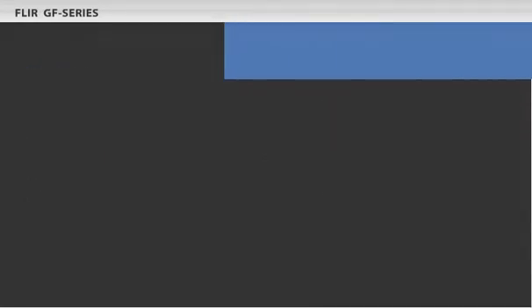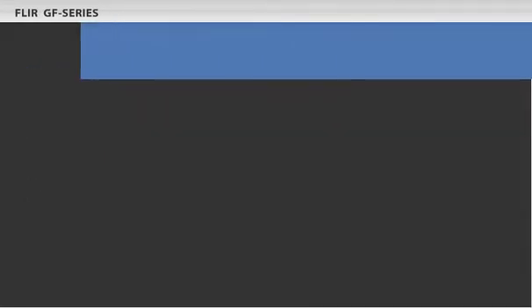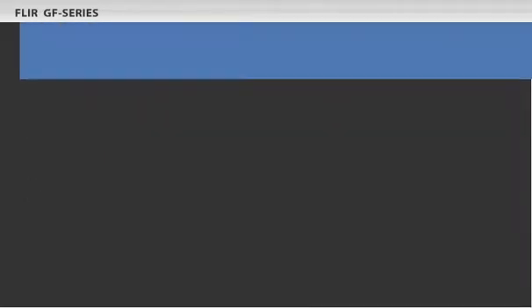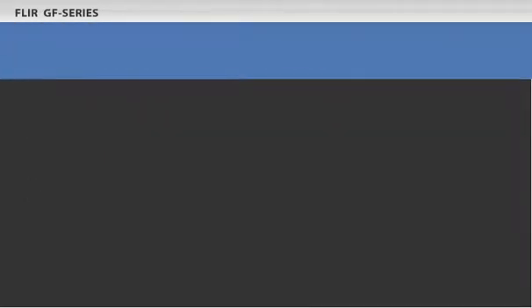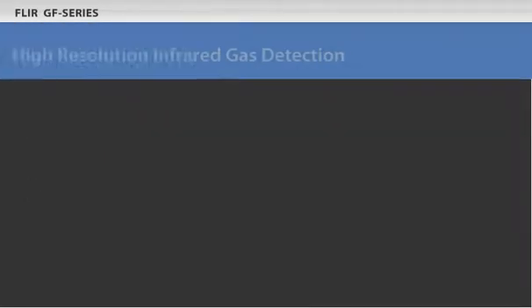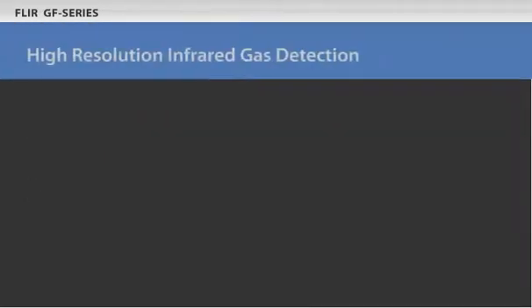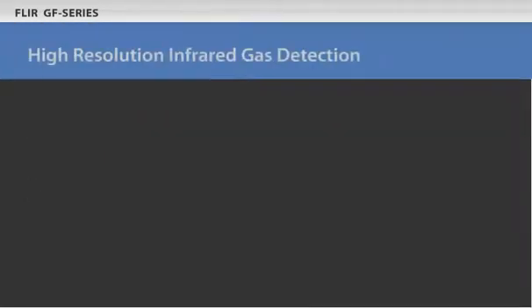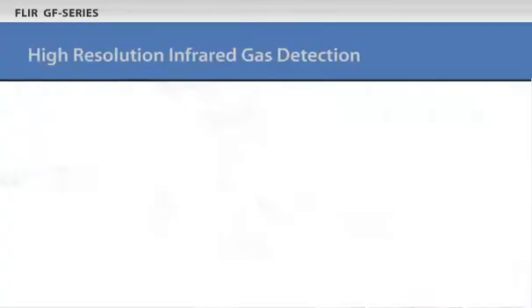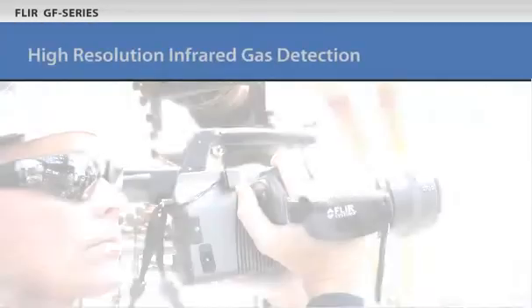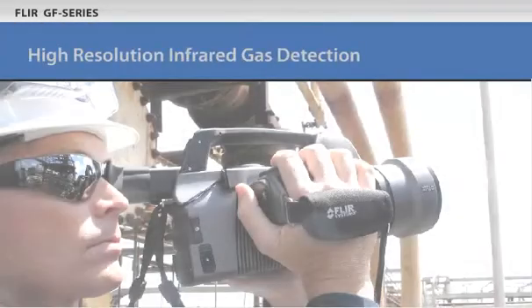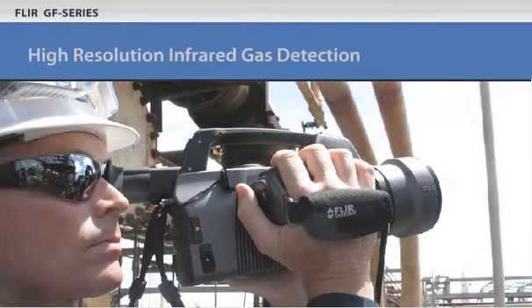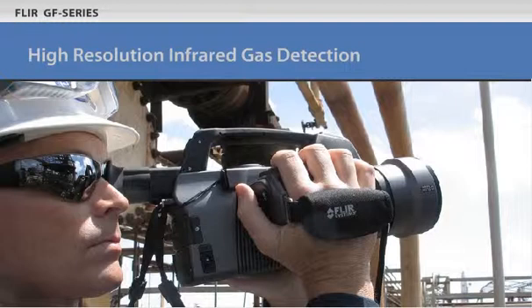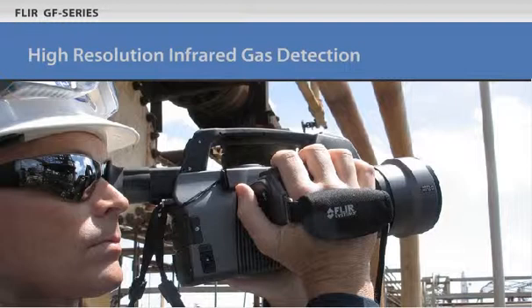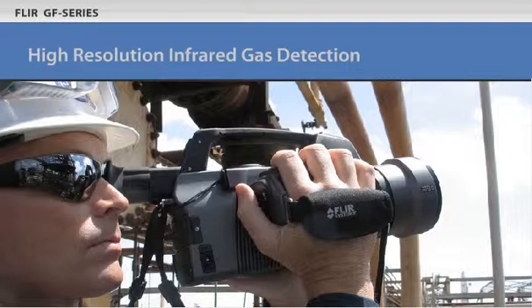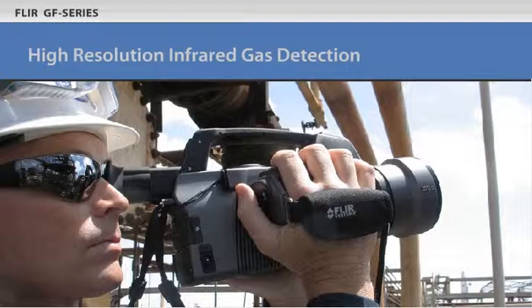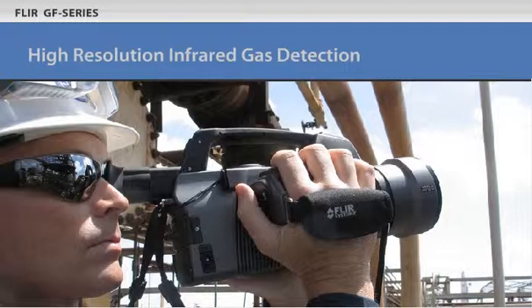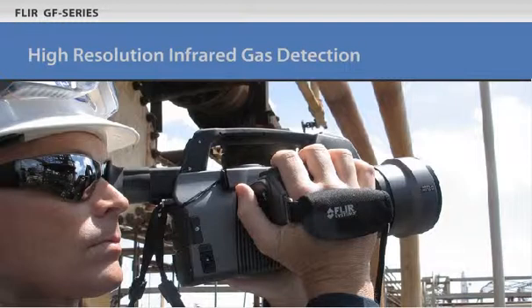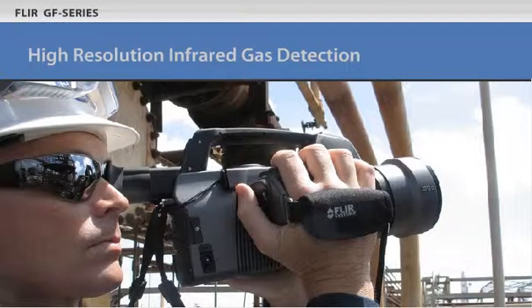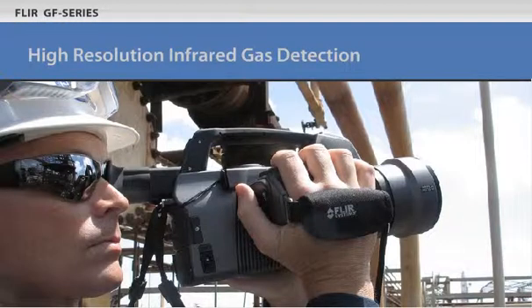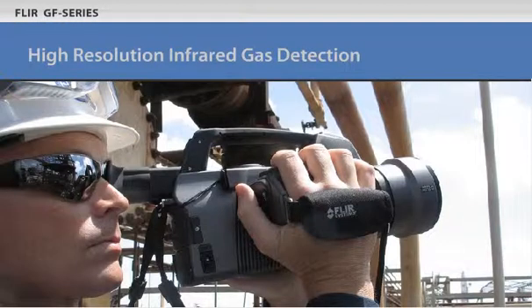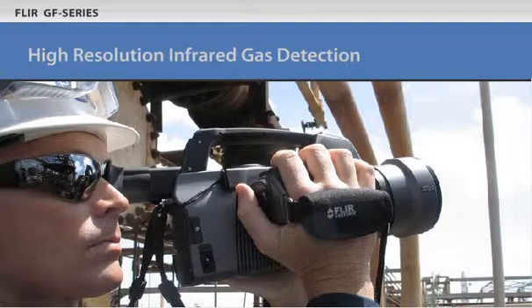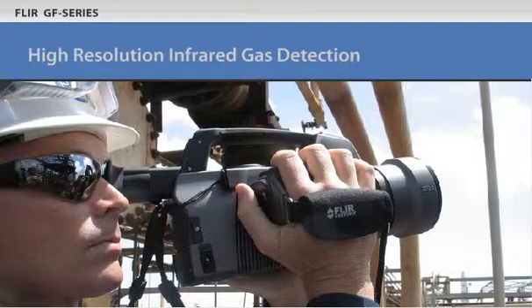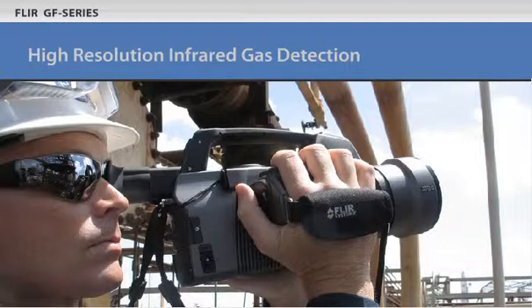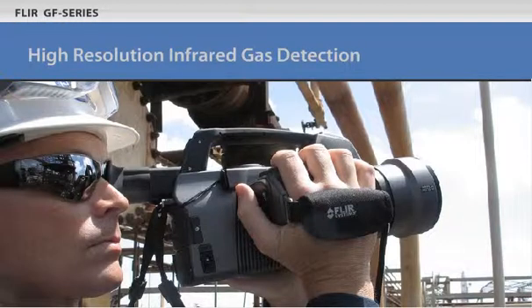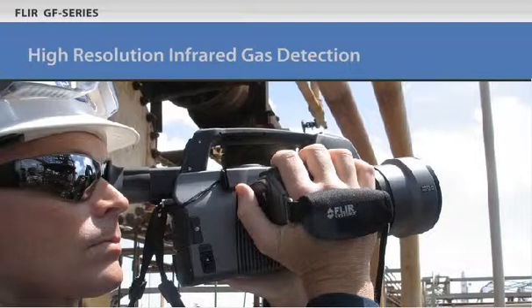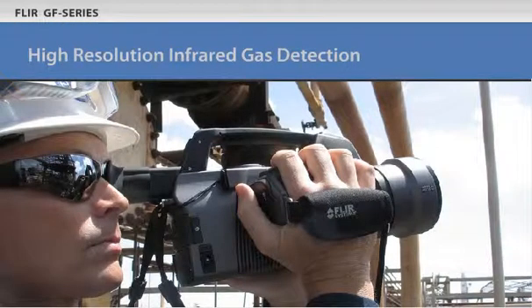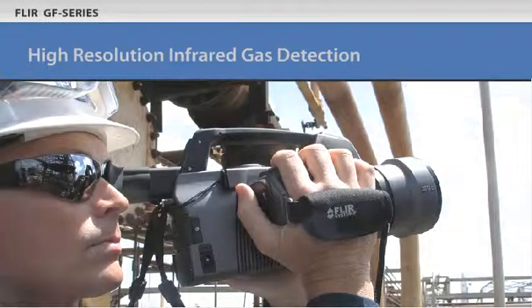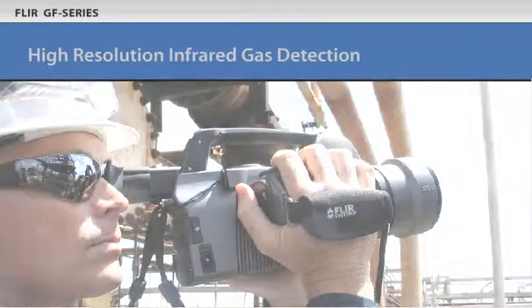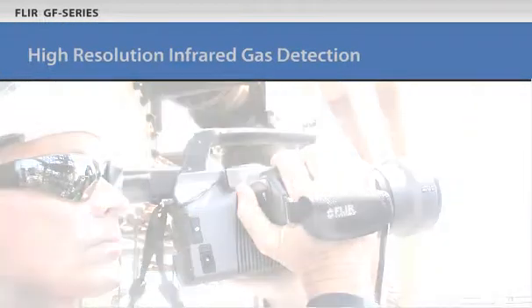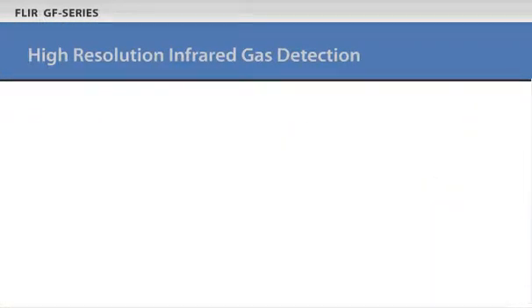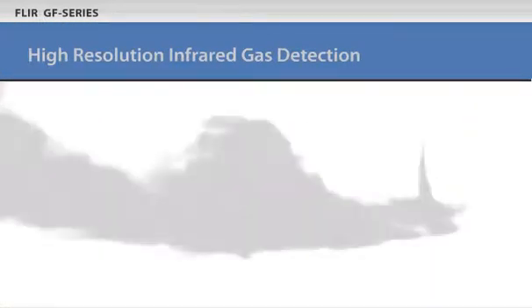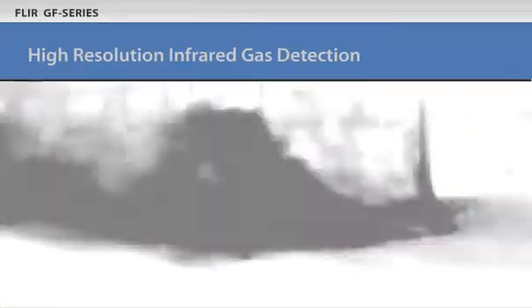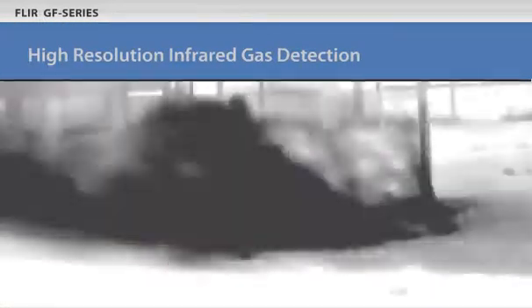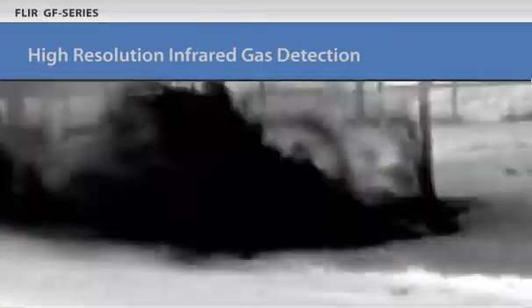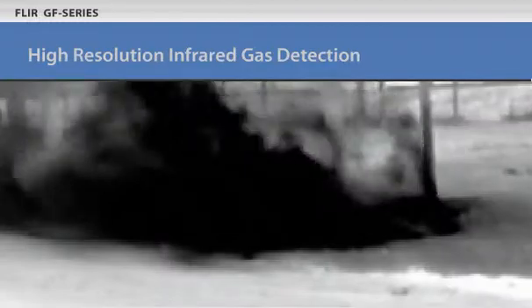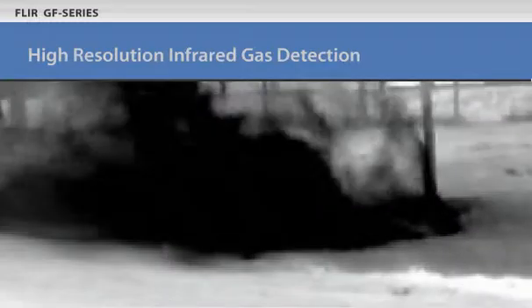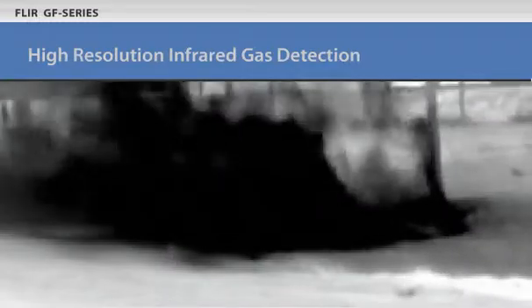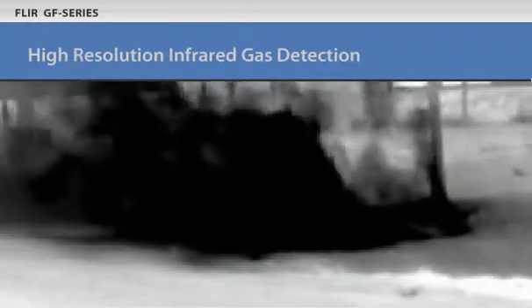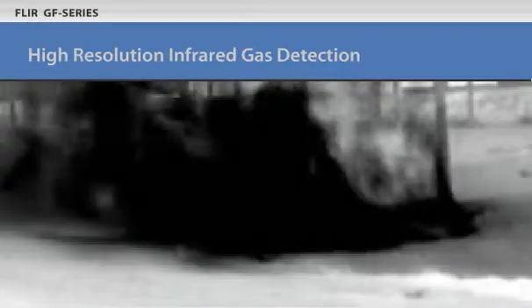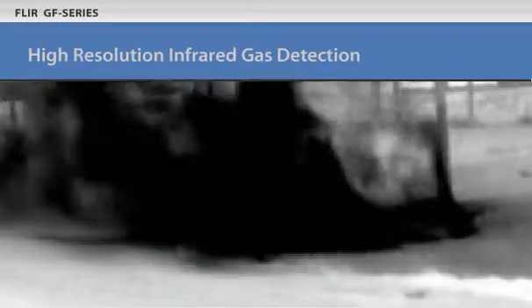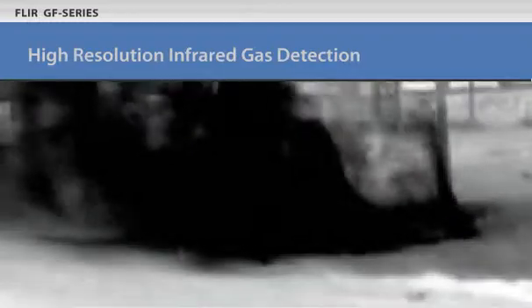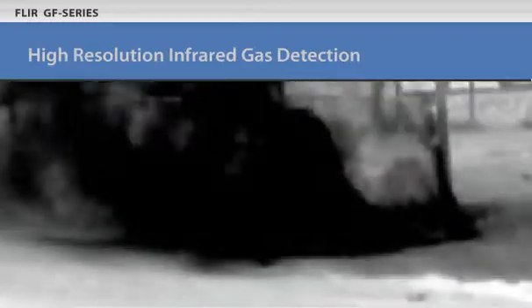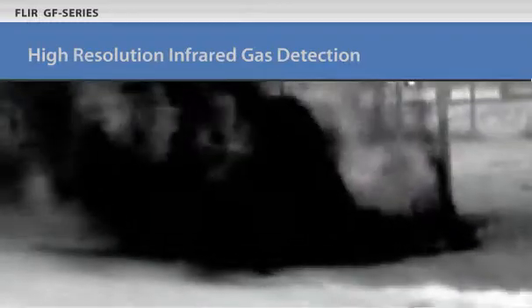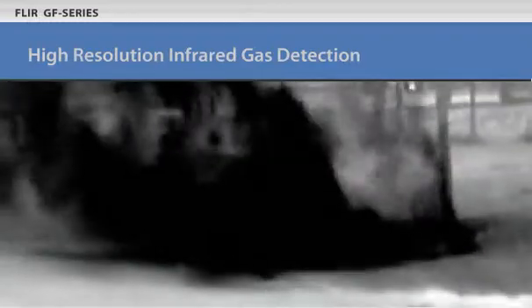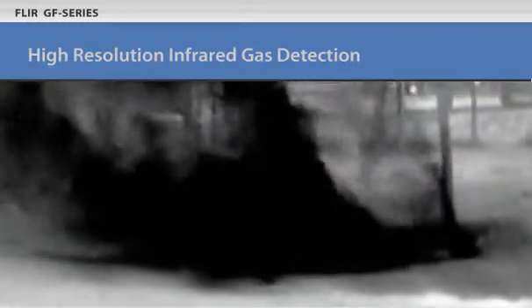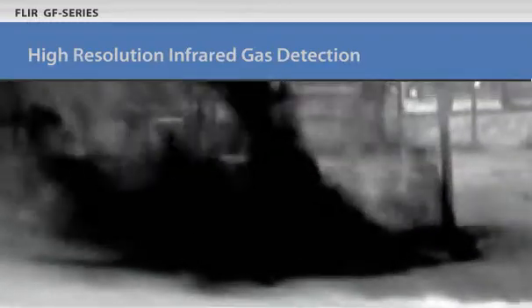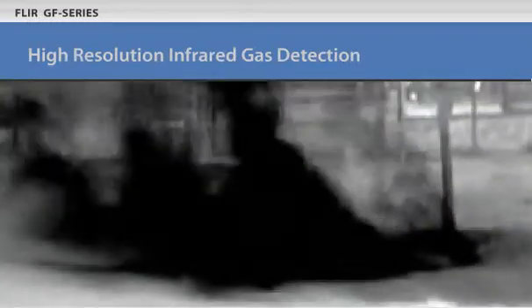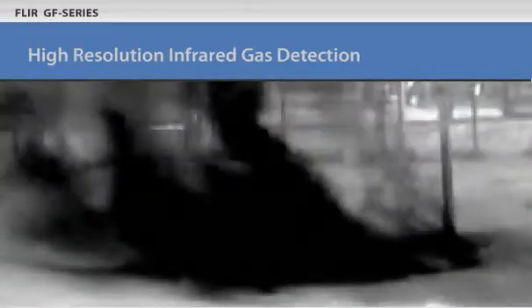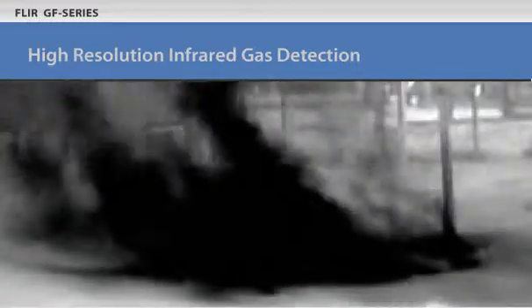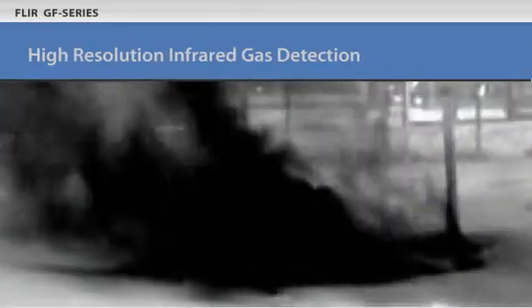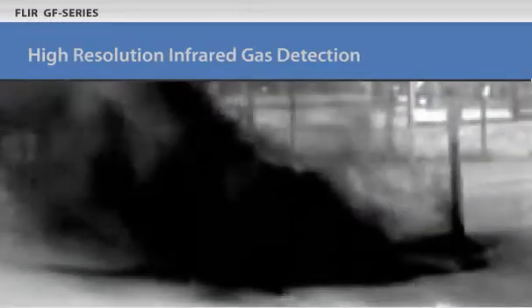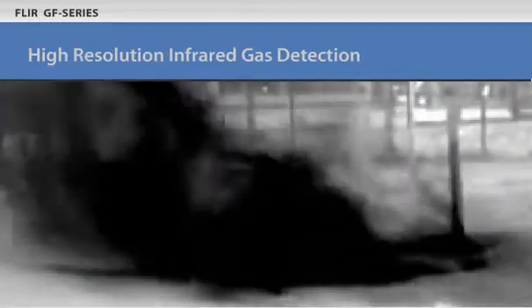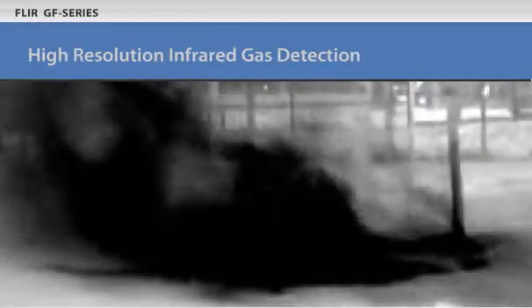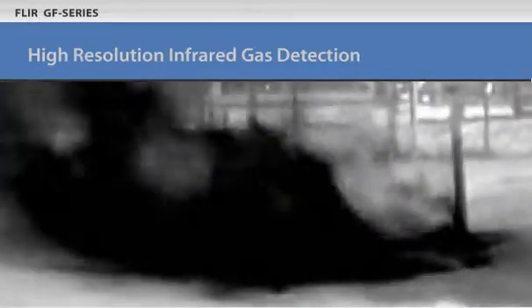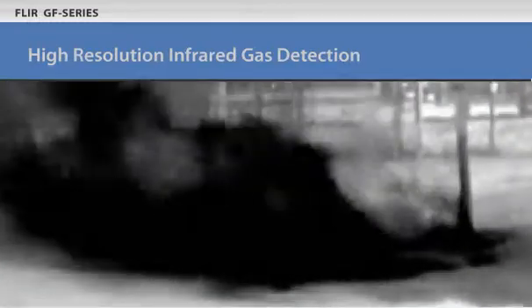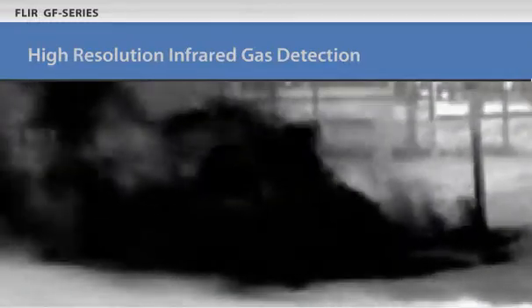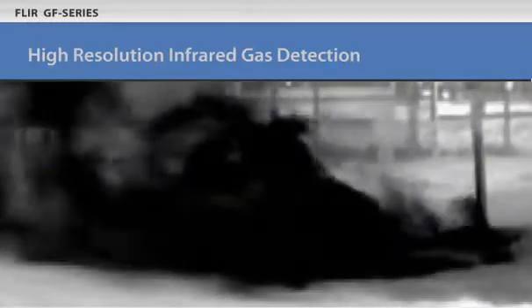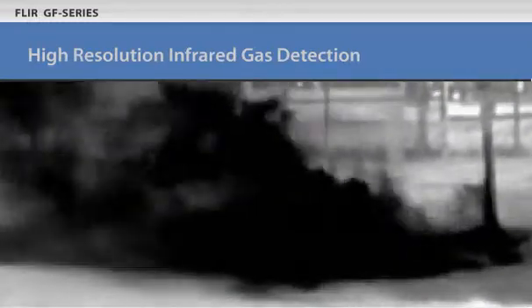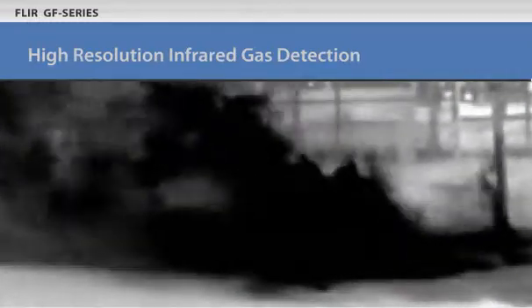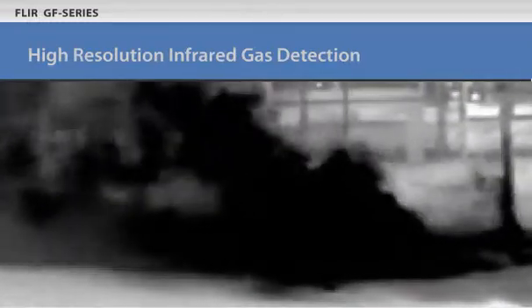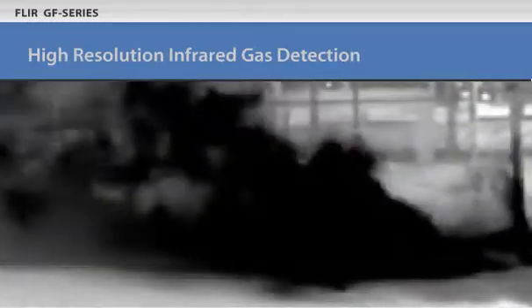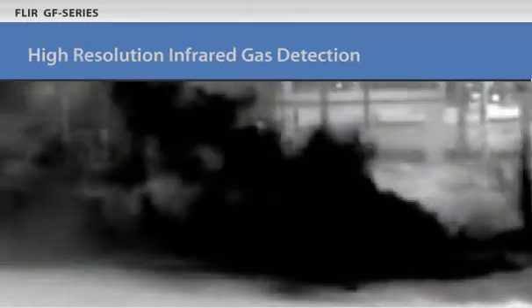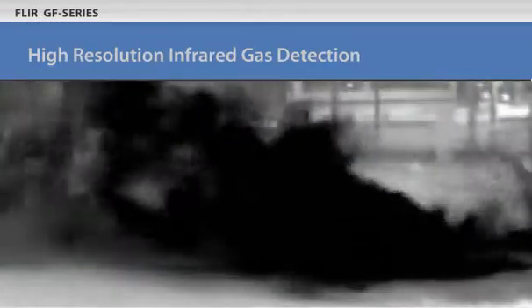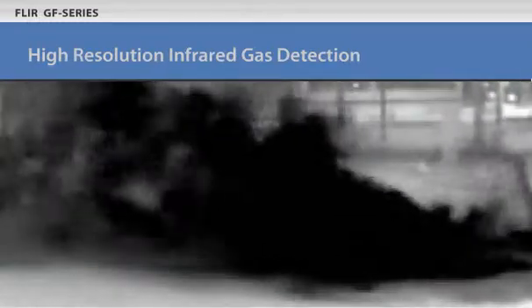High resolution means you can rapidly scan large, hard to reach or dangerous areas from safe distances.